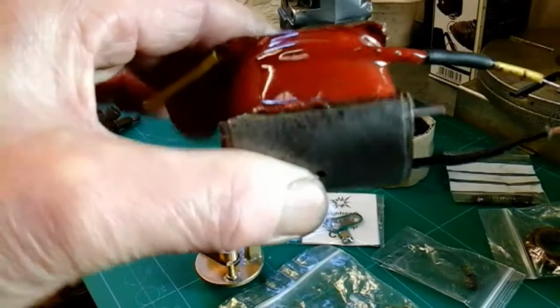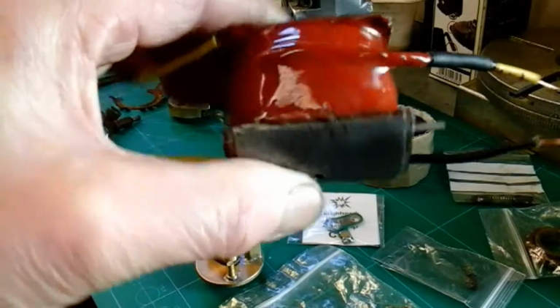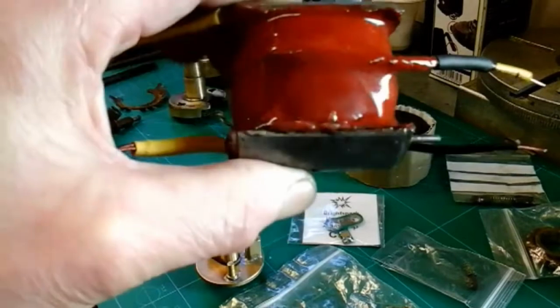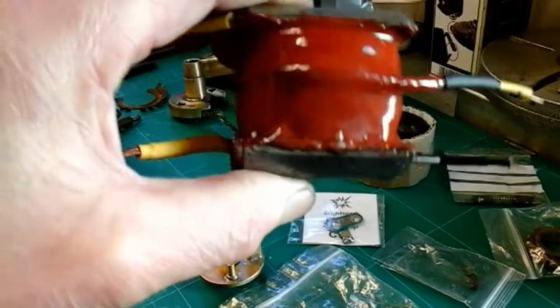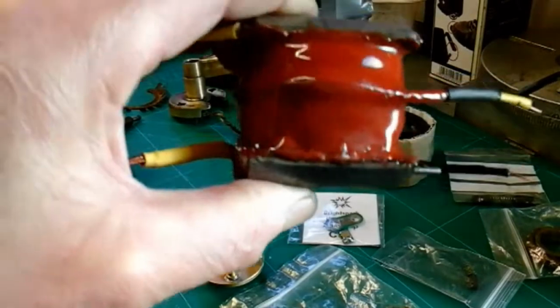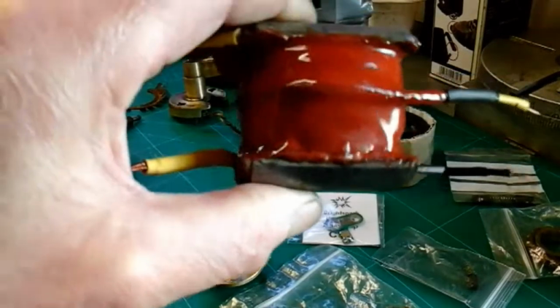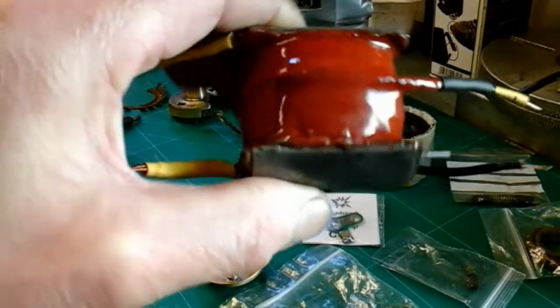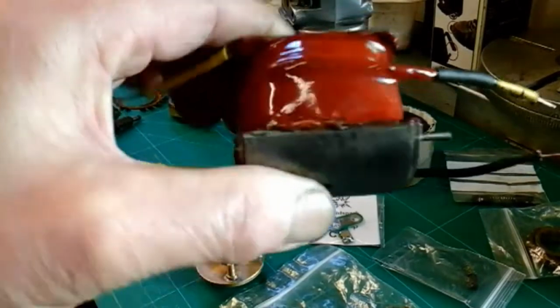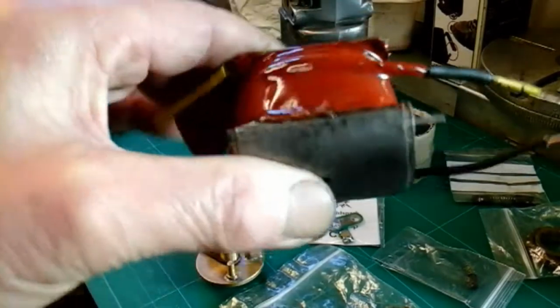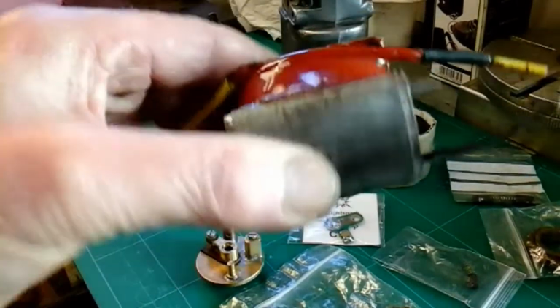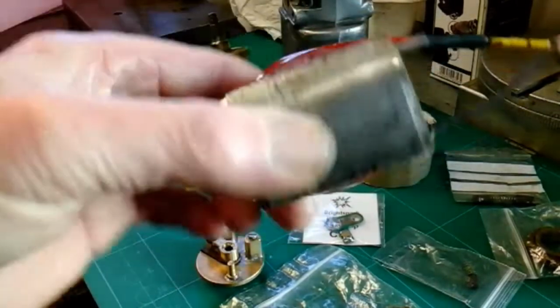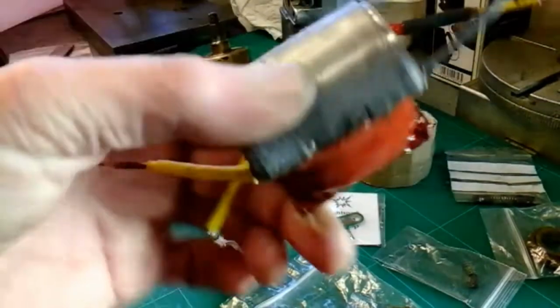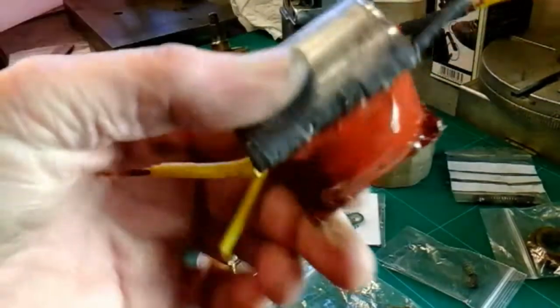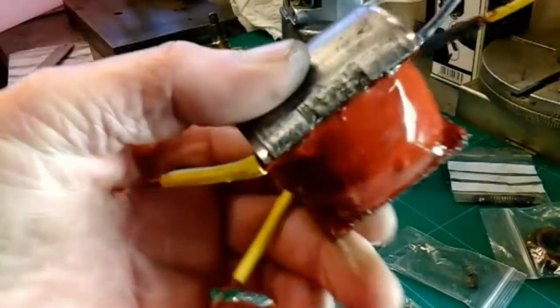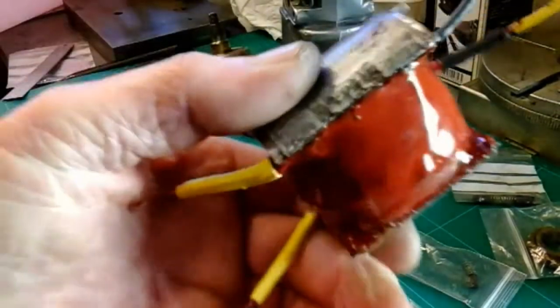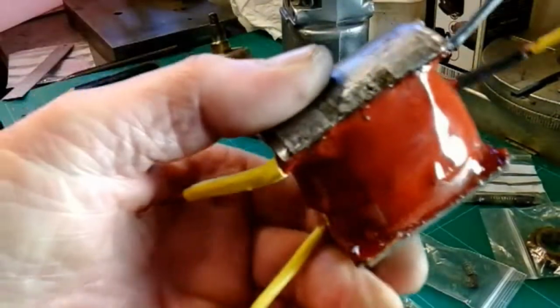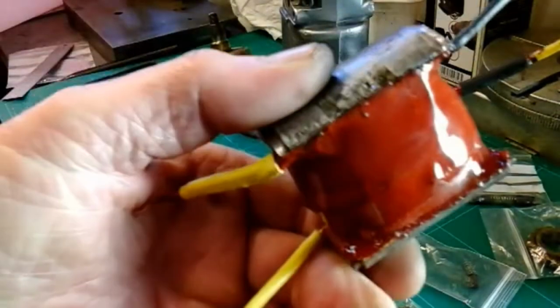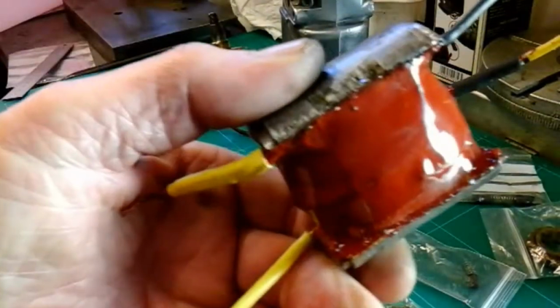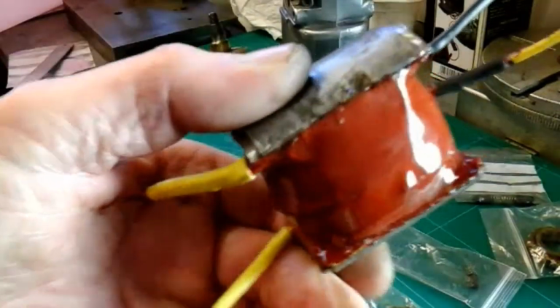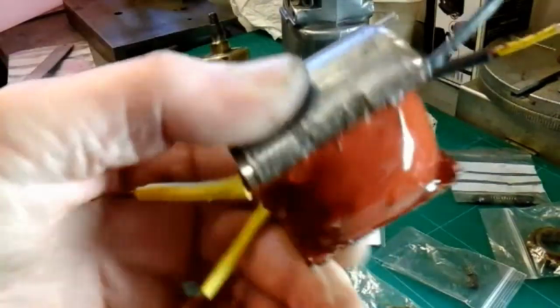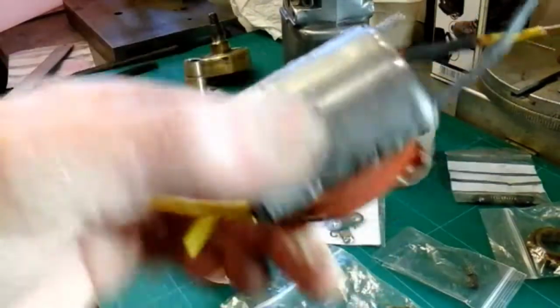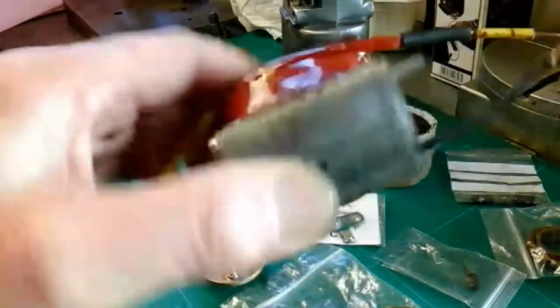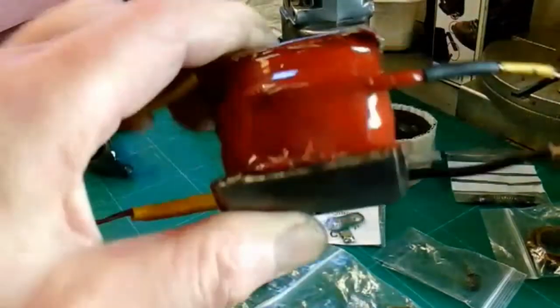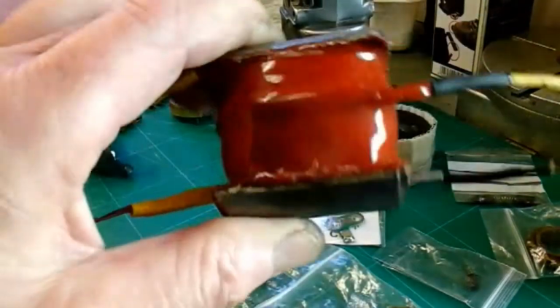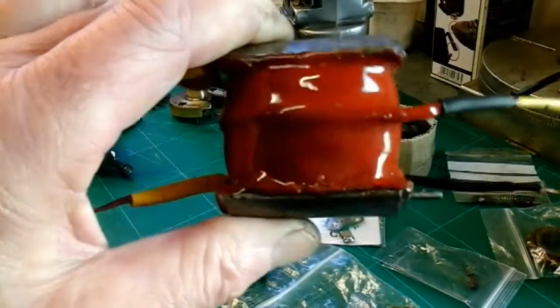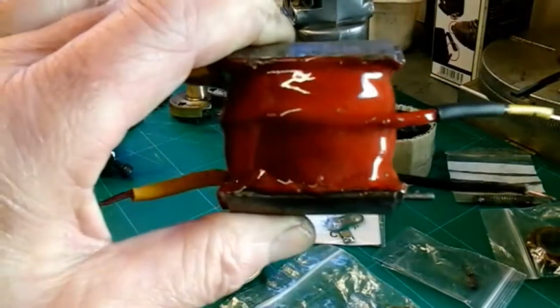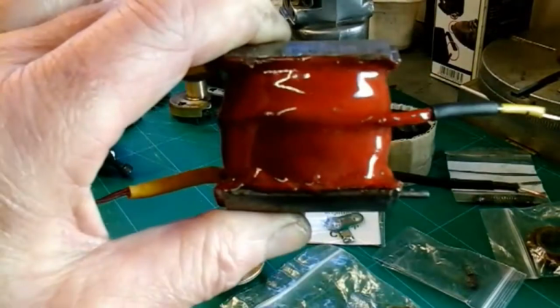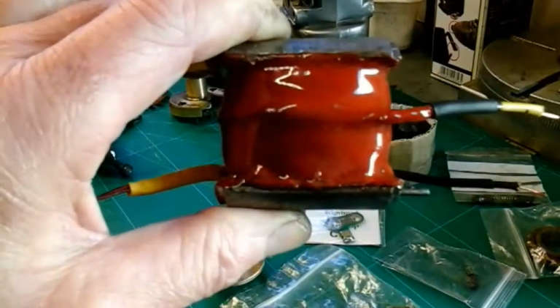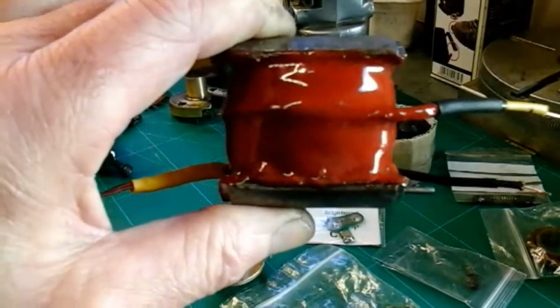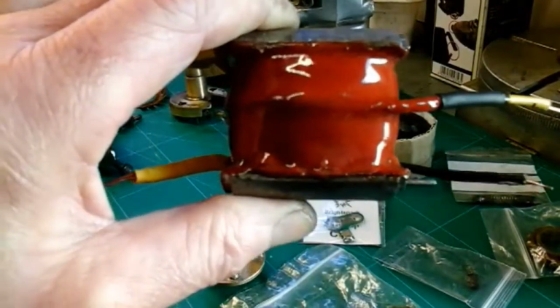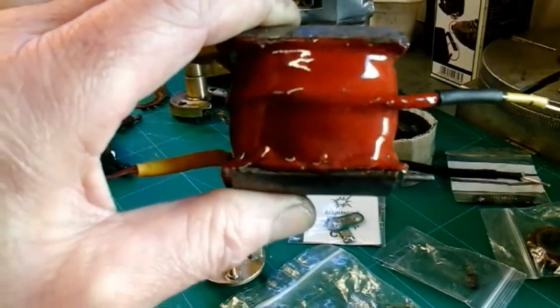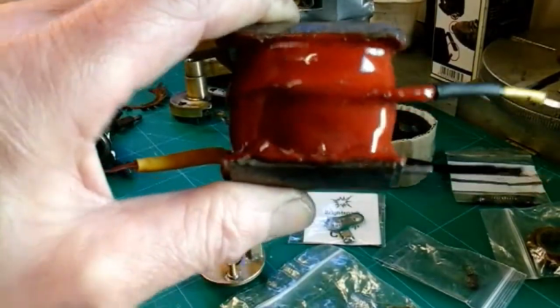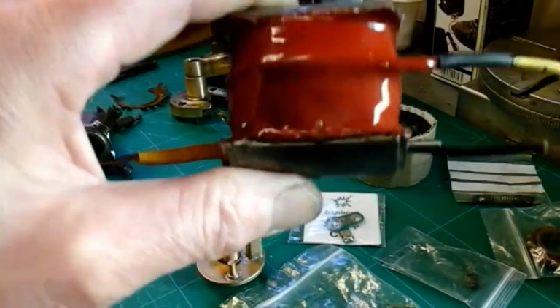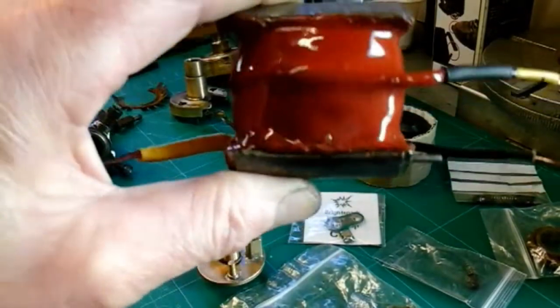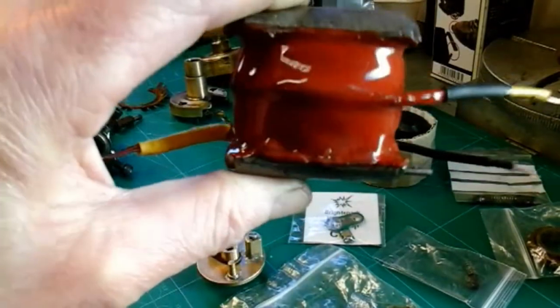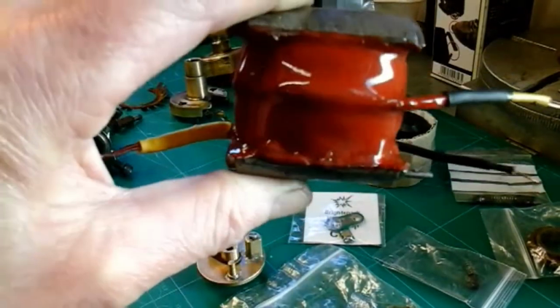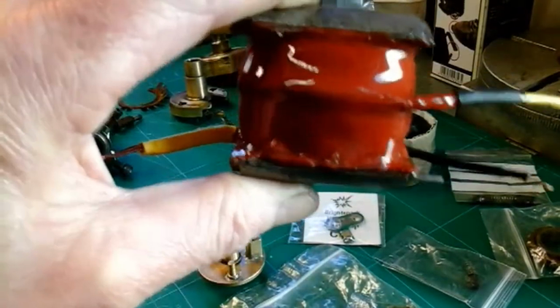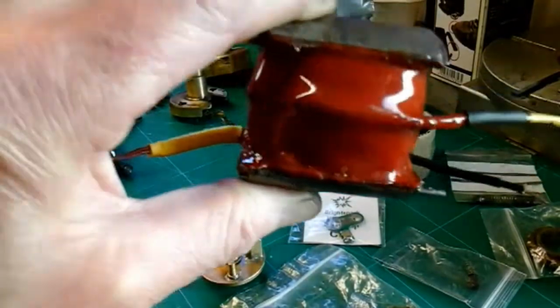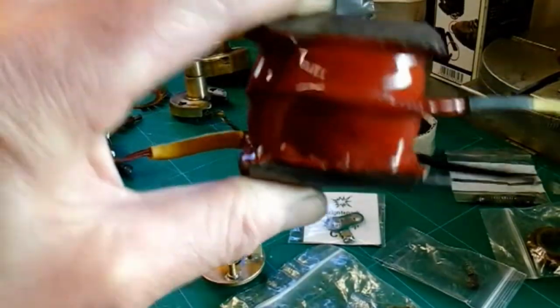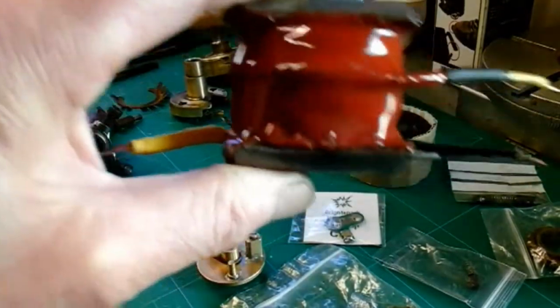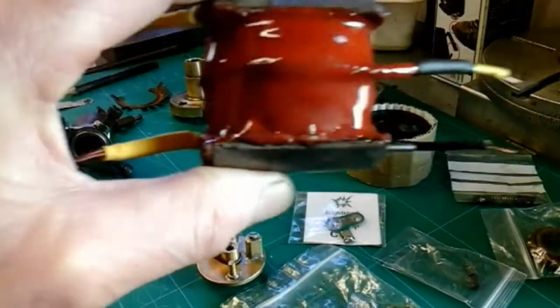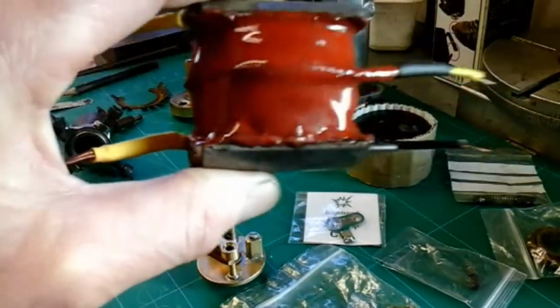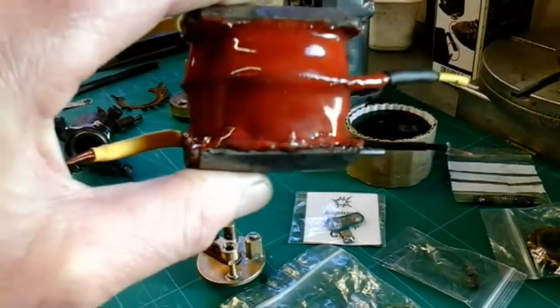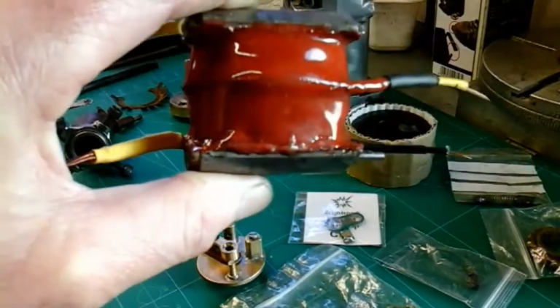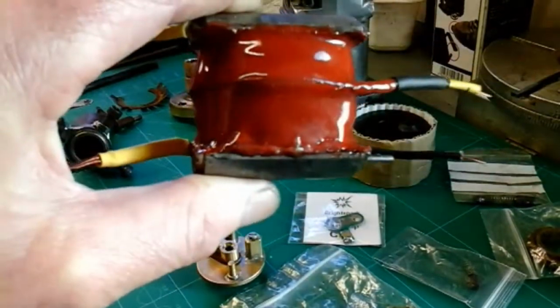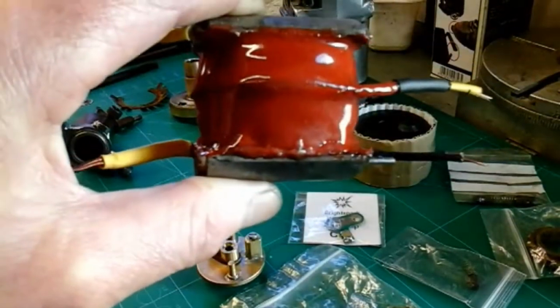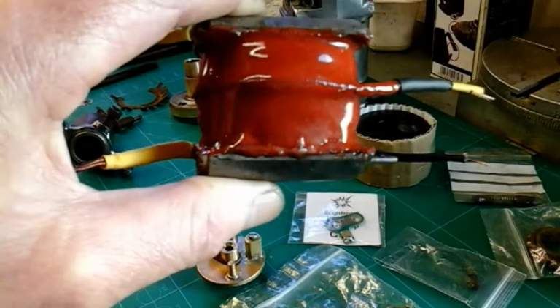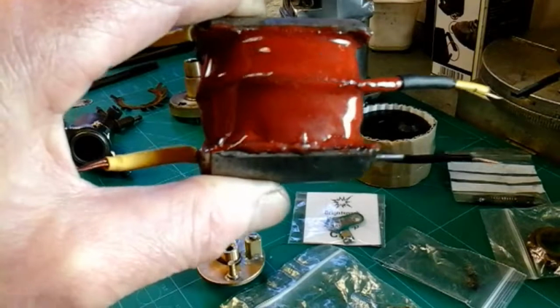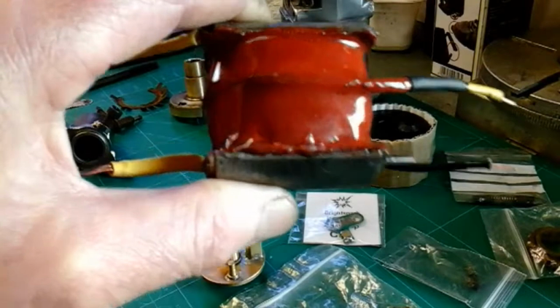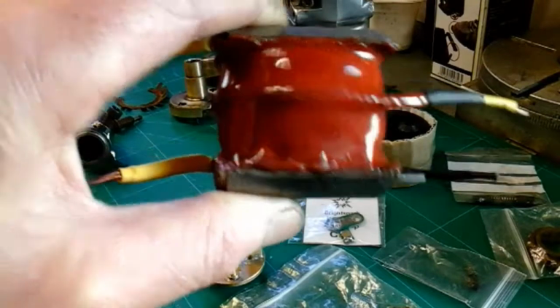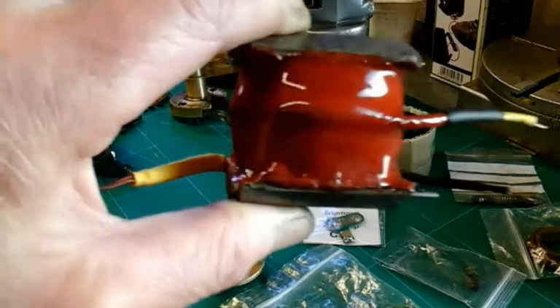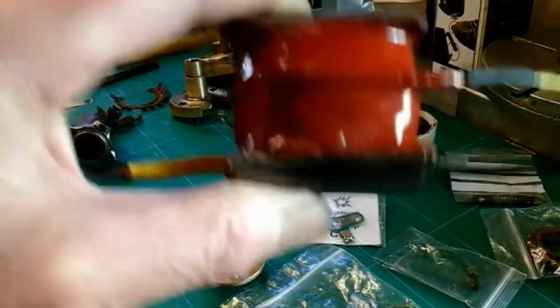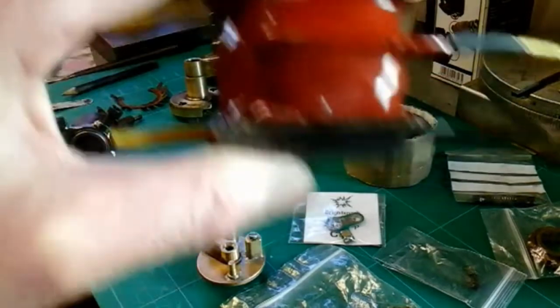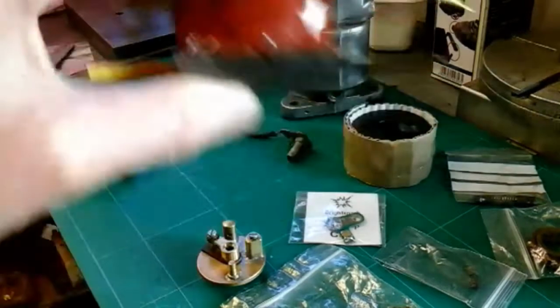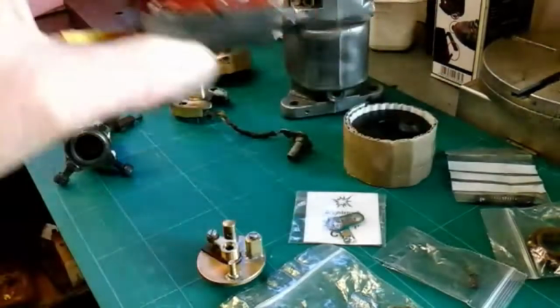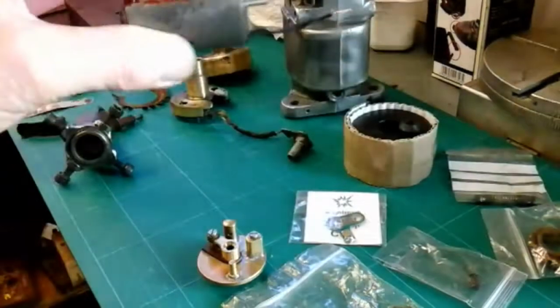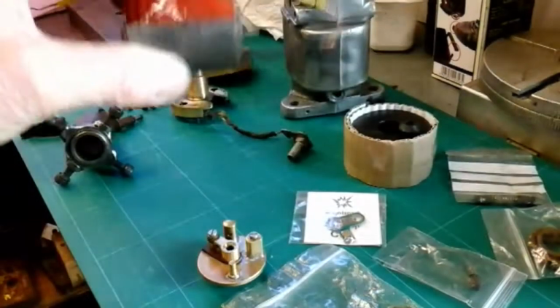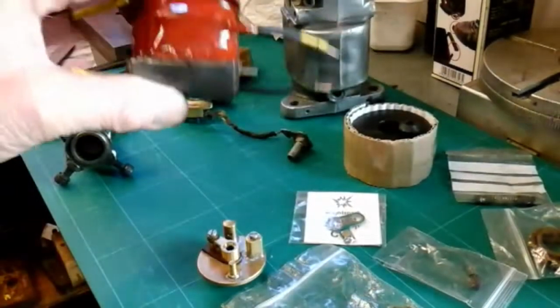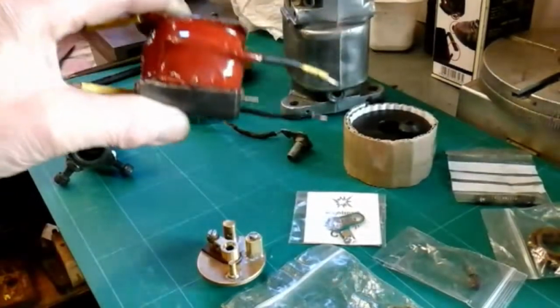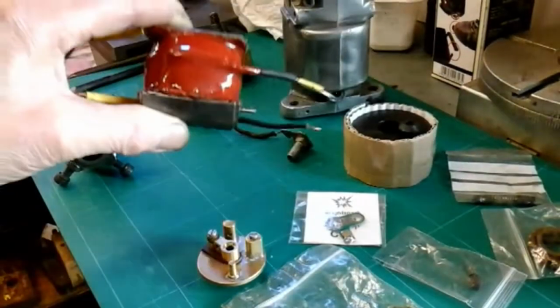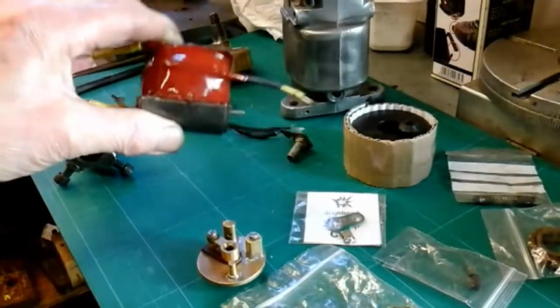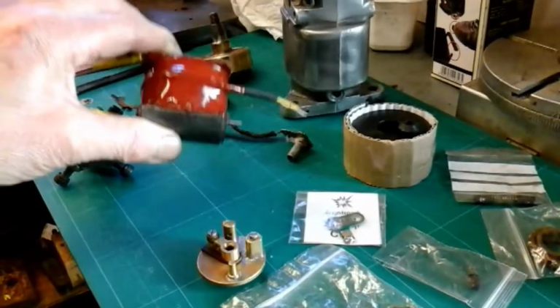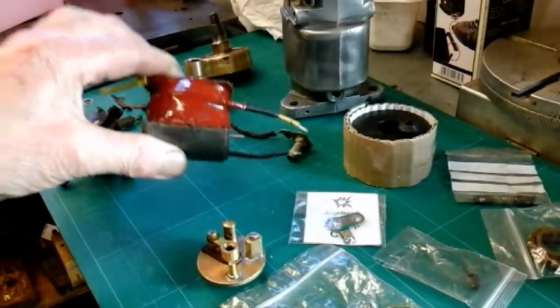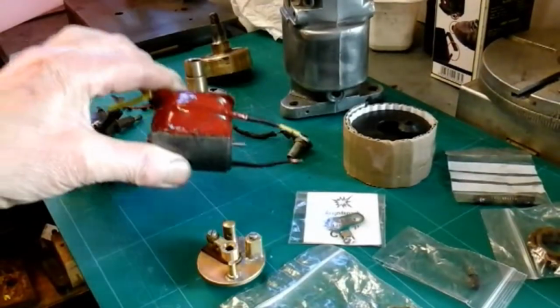I did another series of videos on actually doing the rewind if anybody's interested in that. And I made a coil winding machine for my Myford lathe. So if you're interested in that, that's a nine part video.